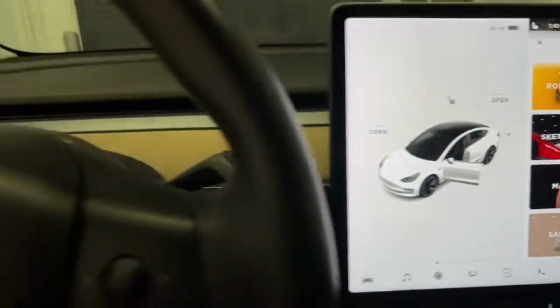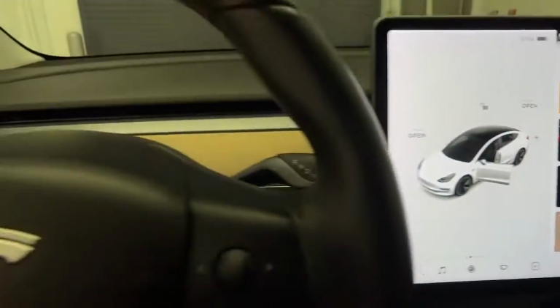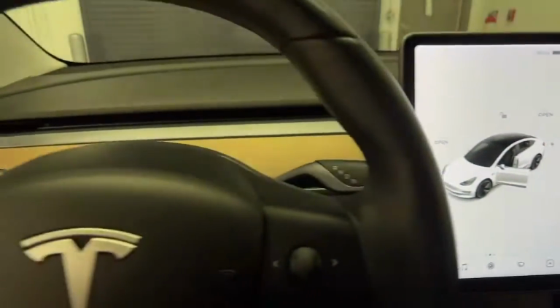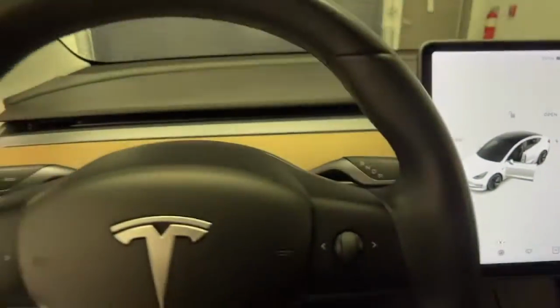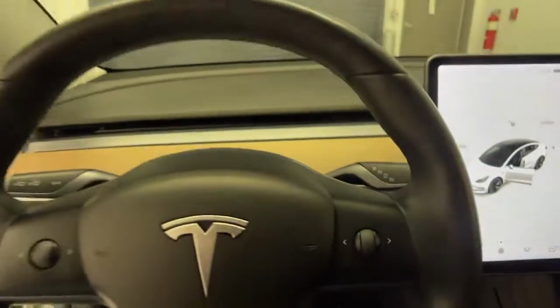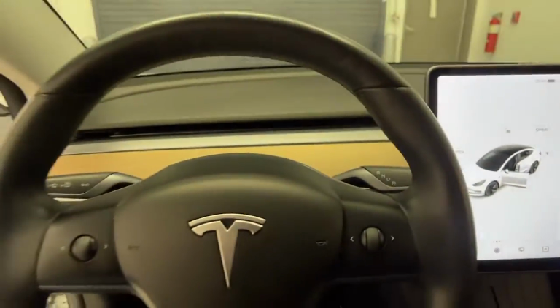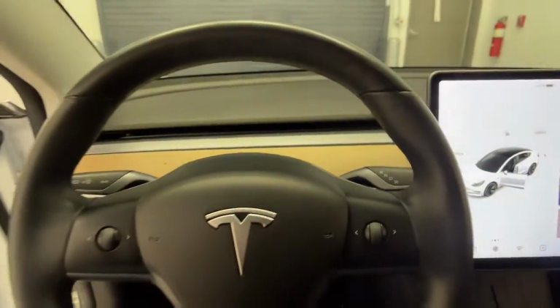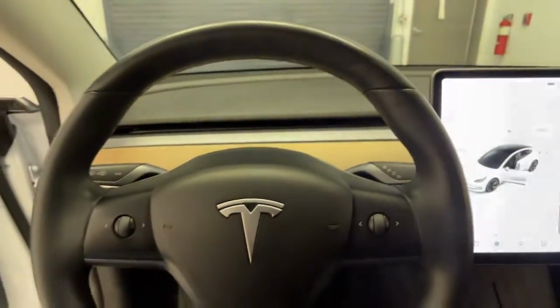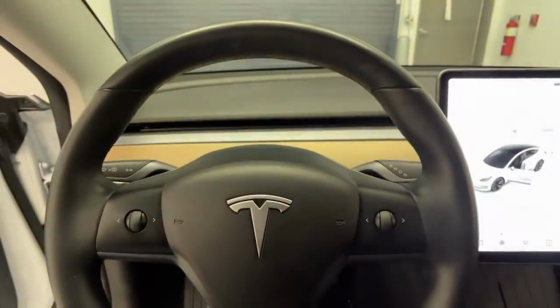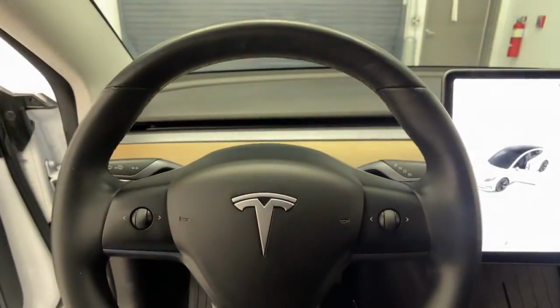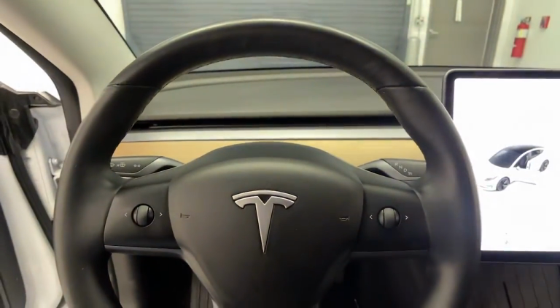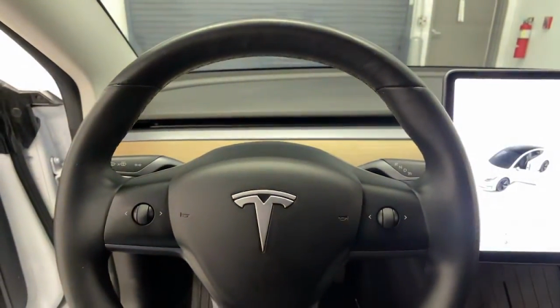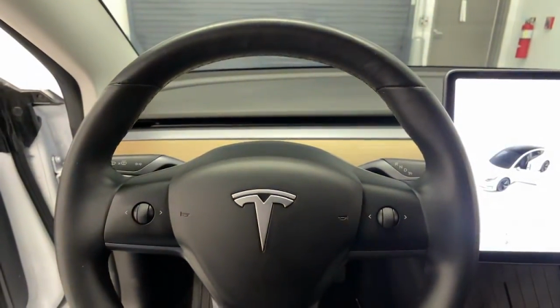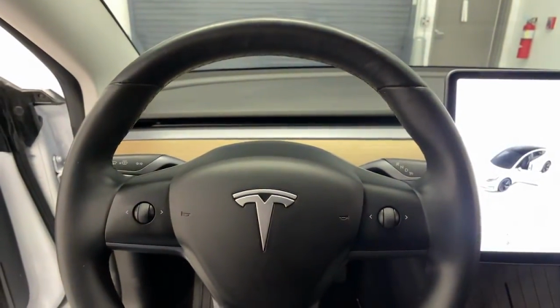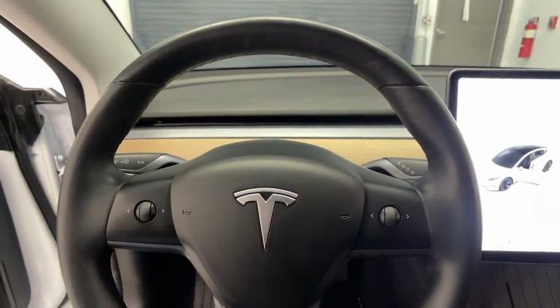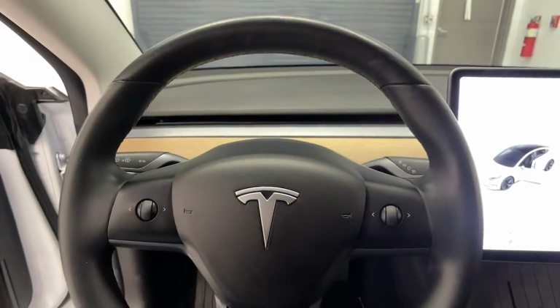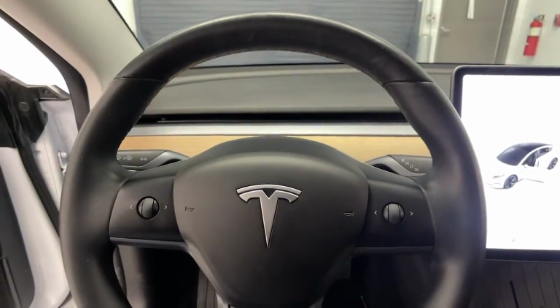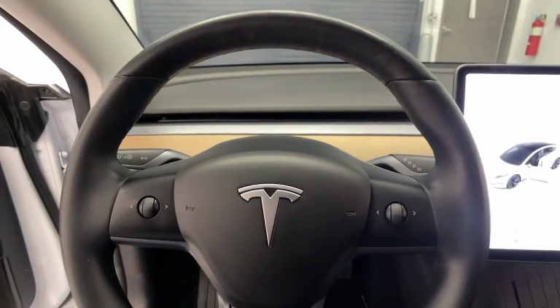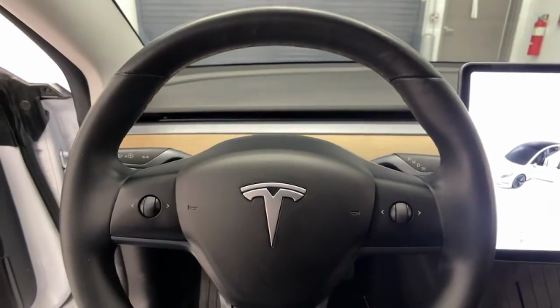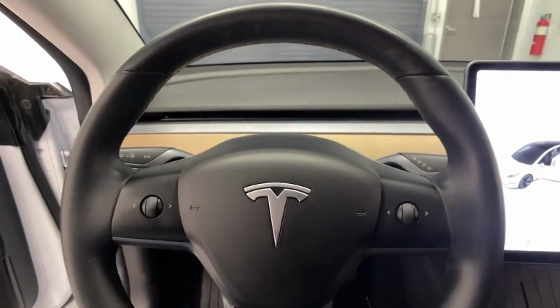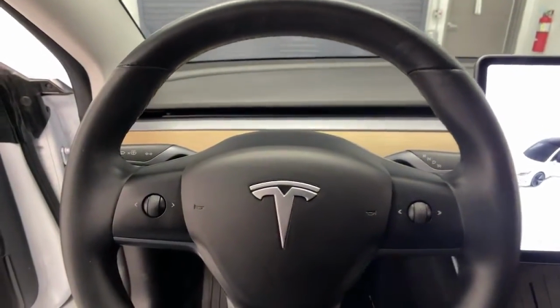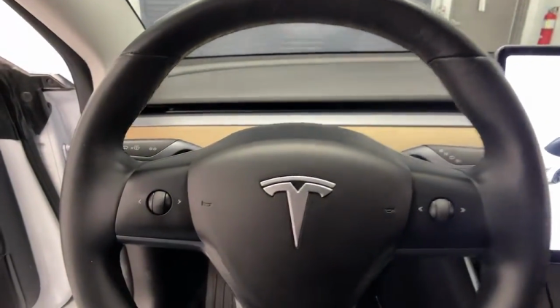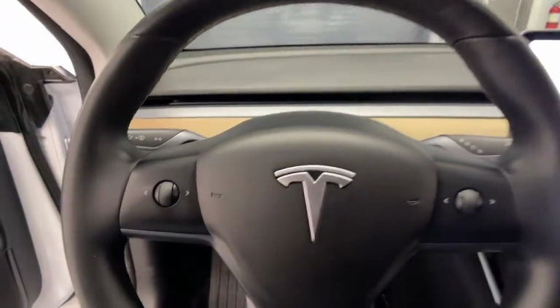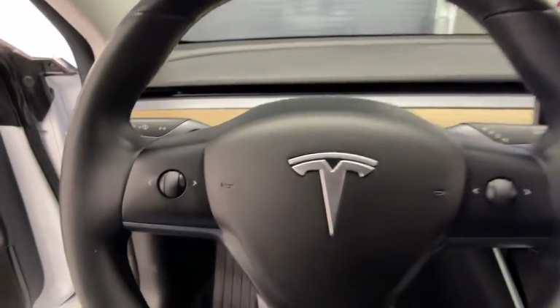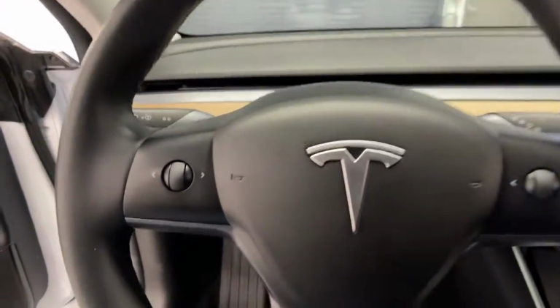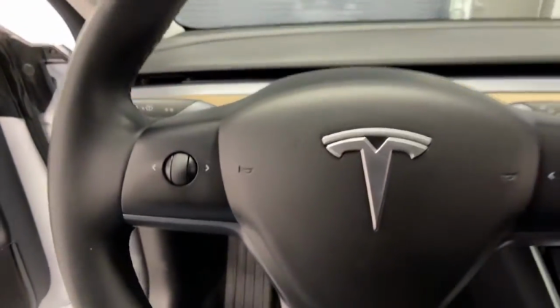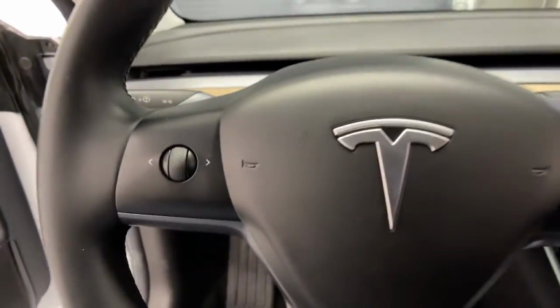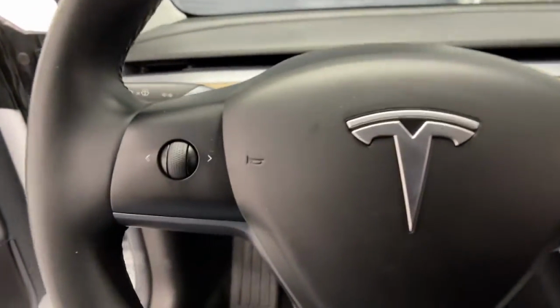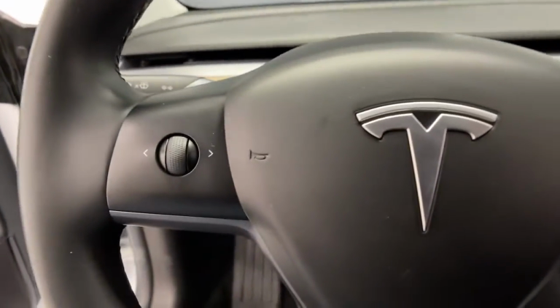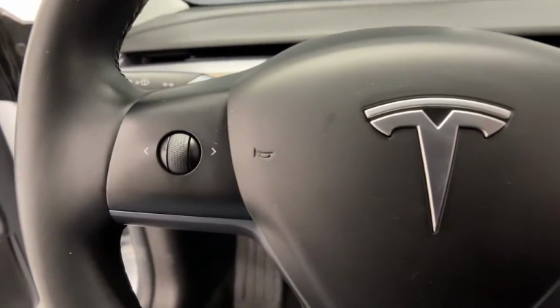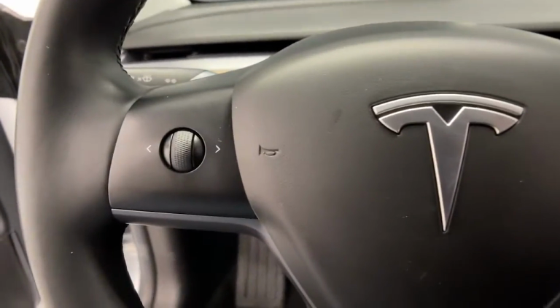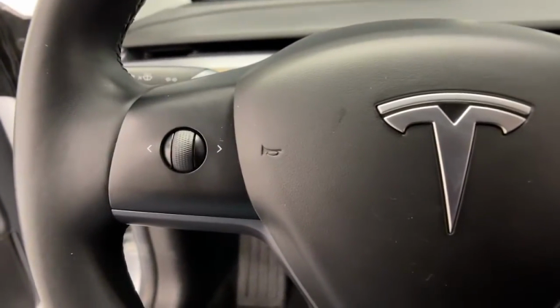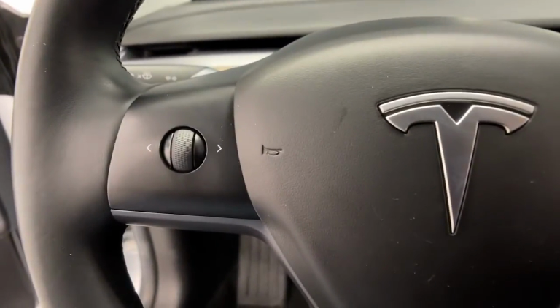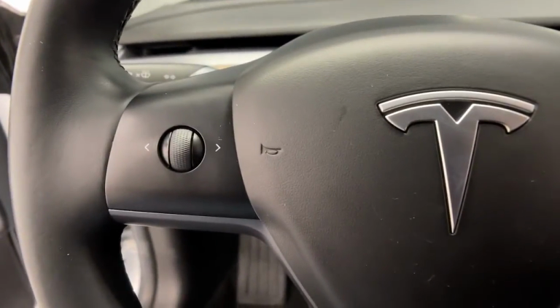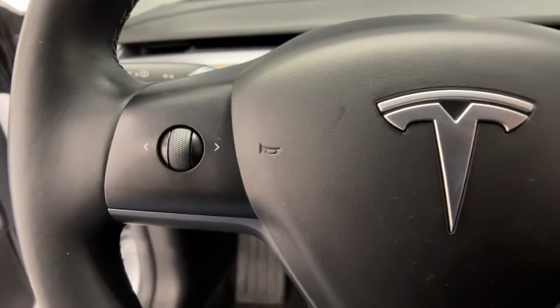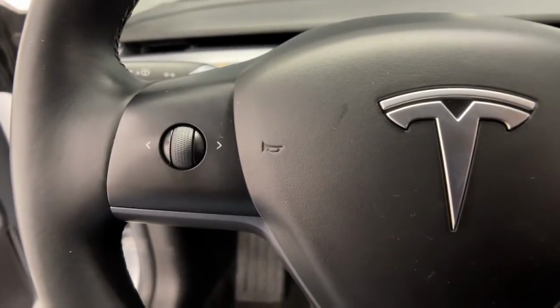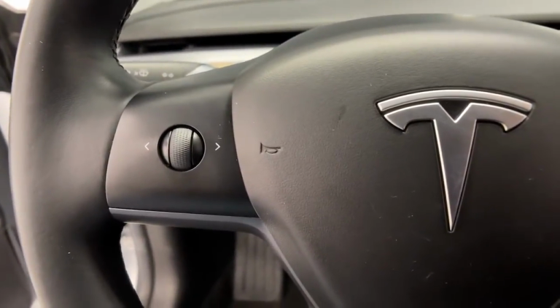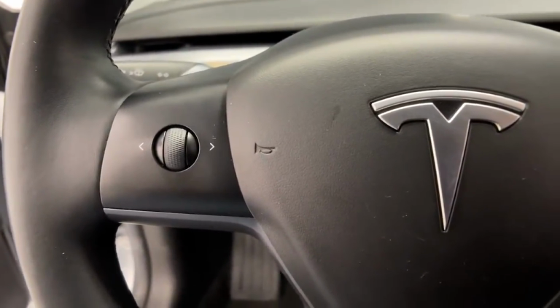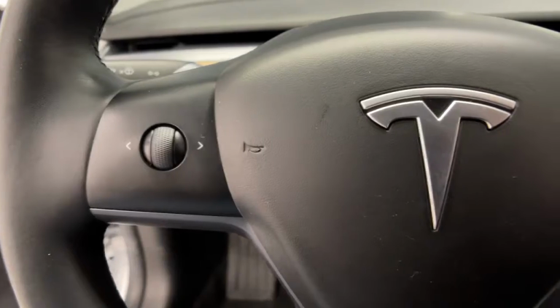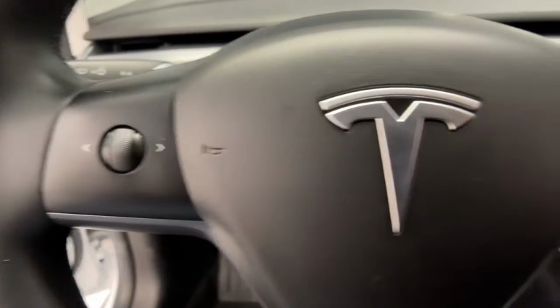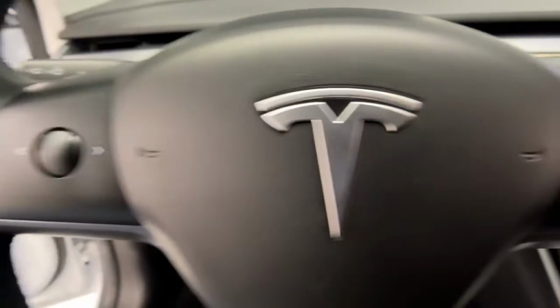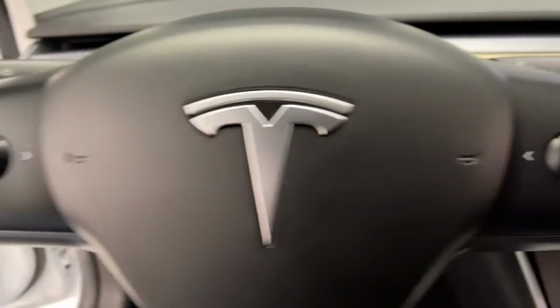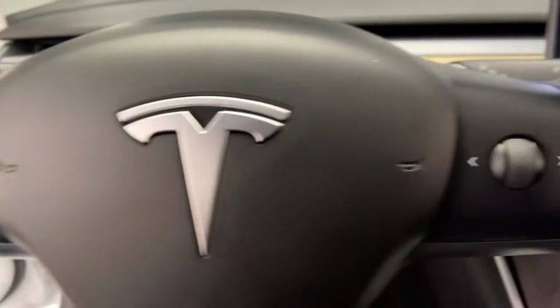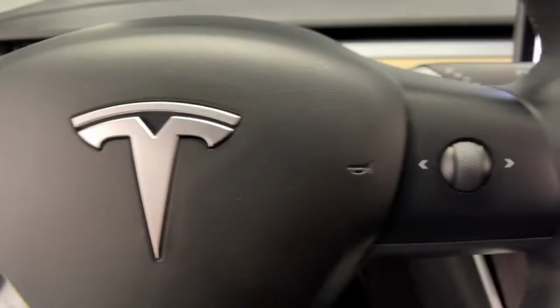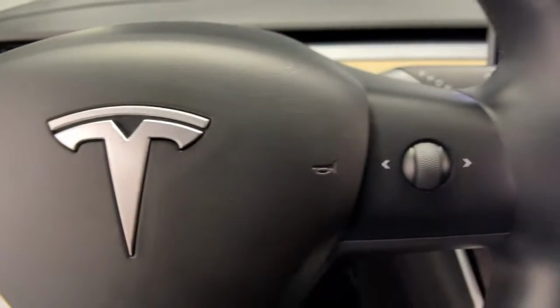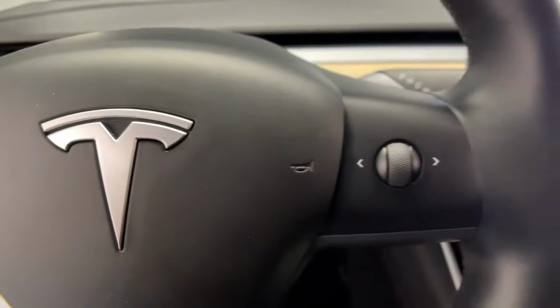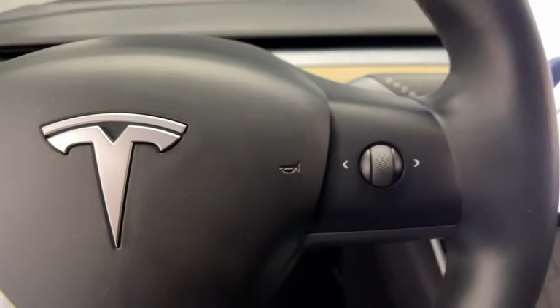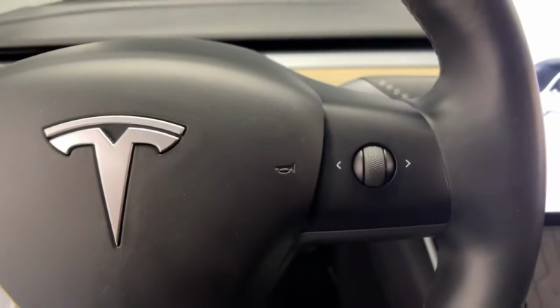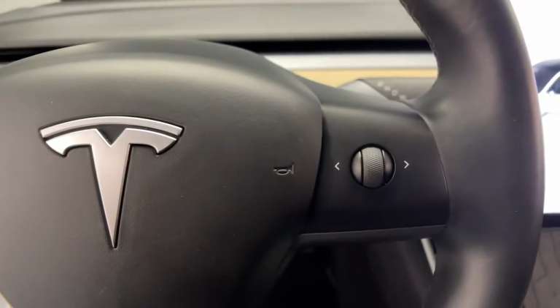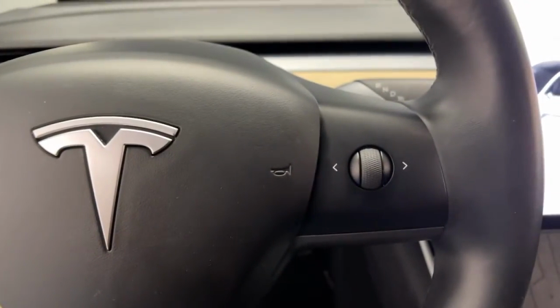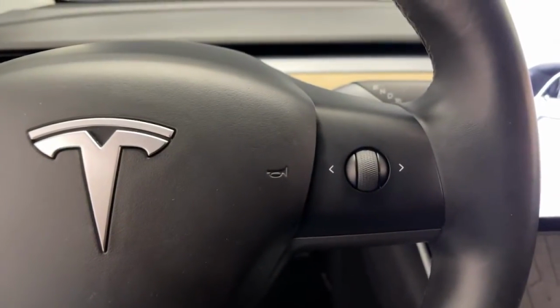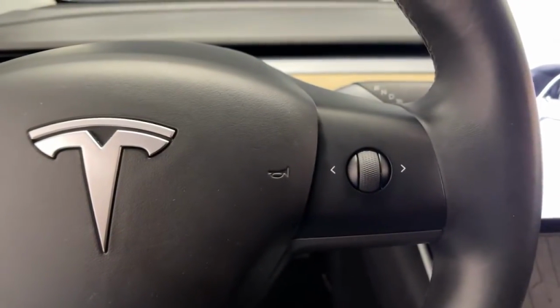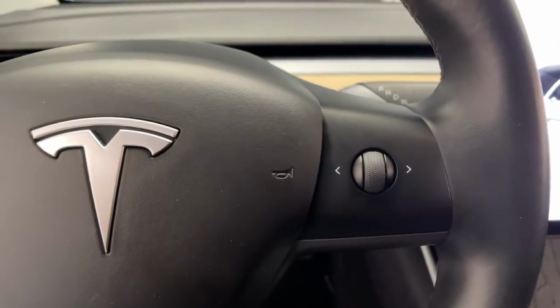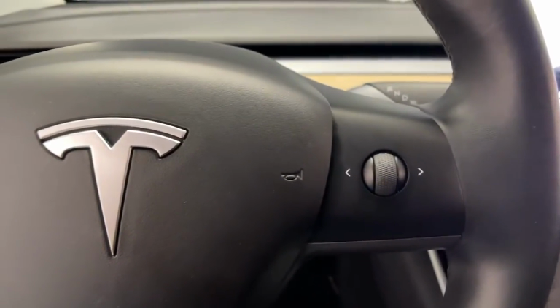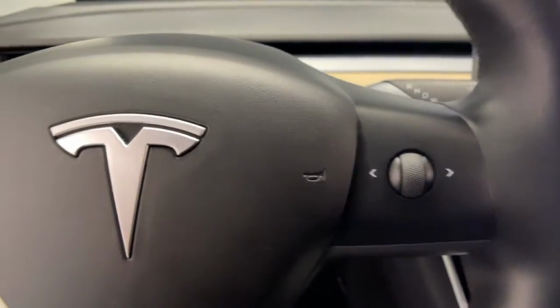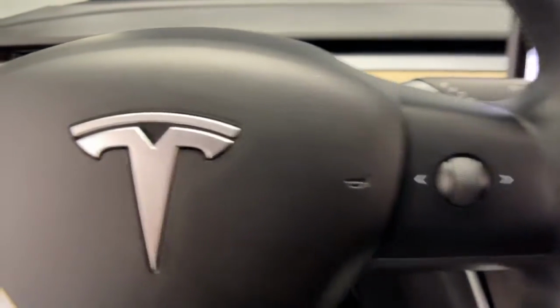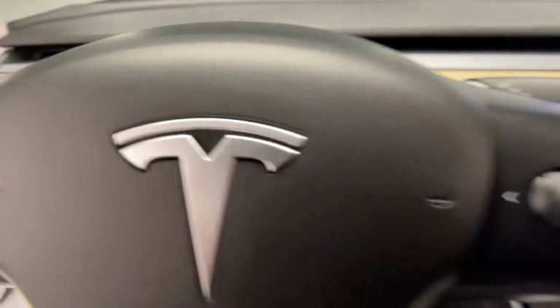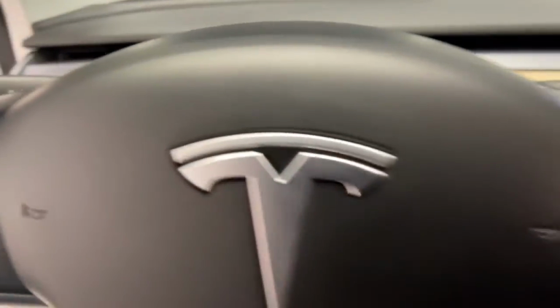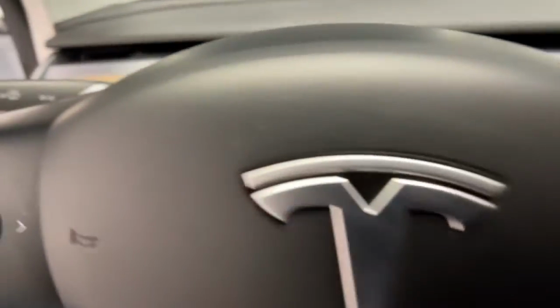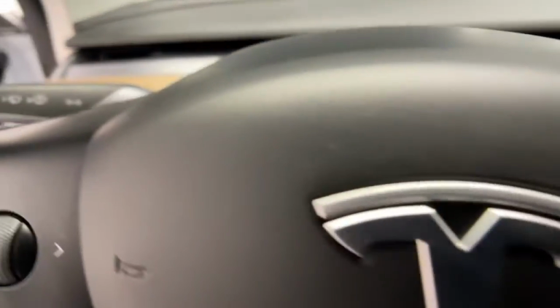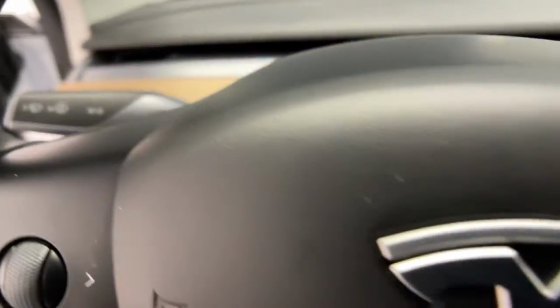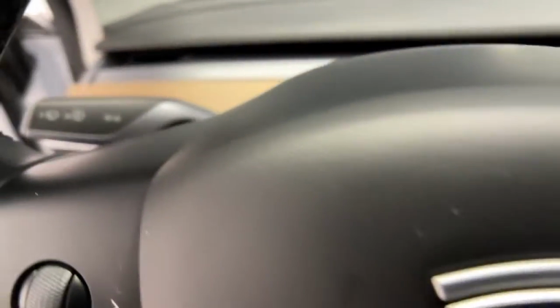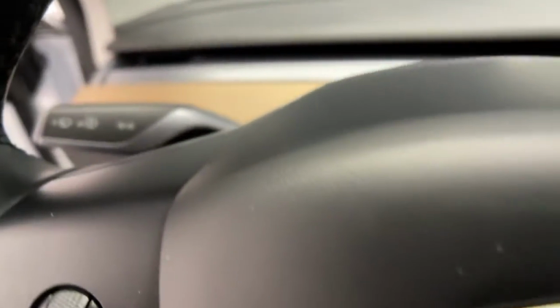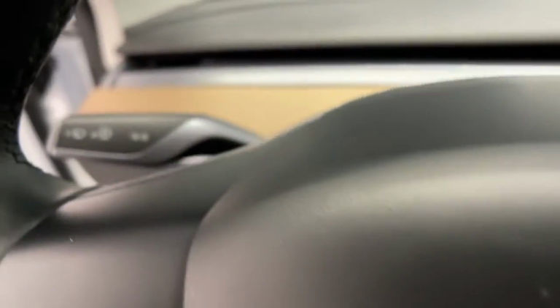Don't miss the chance to drive this stunning Model 3. Our team will give you an outstanding road test experience. Stop in today.